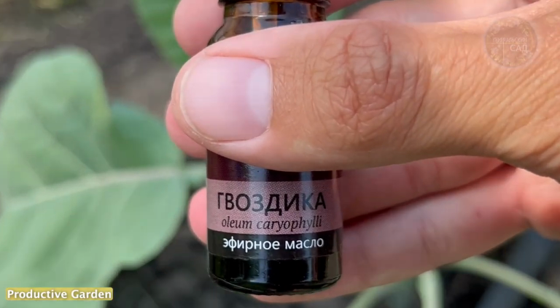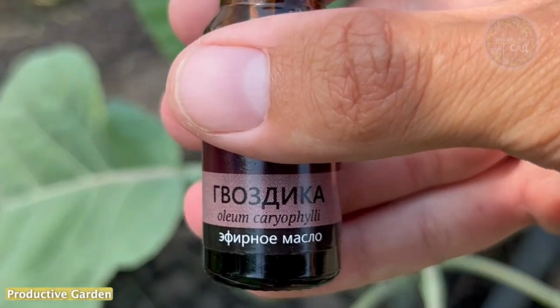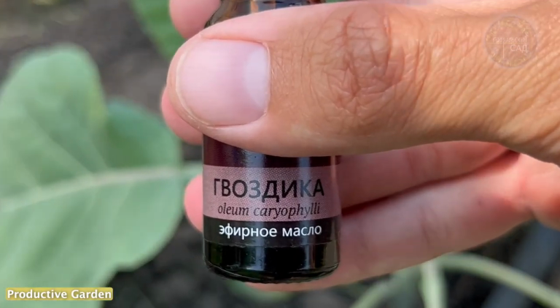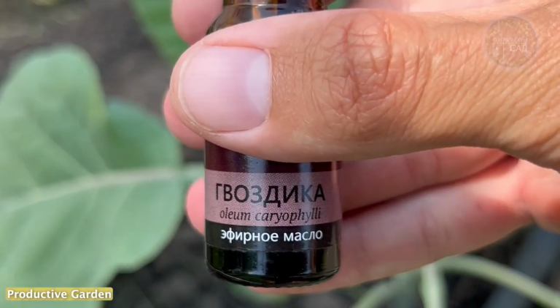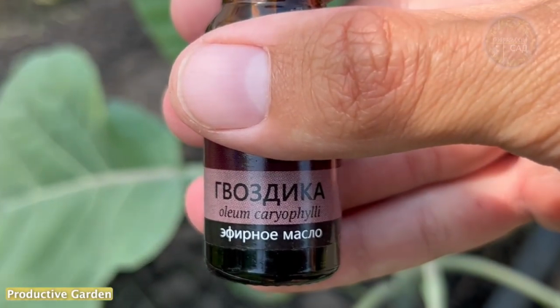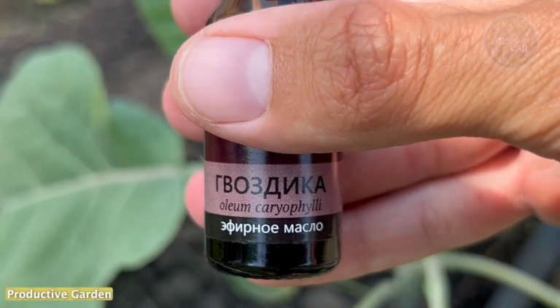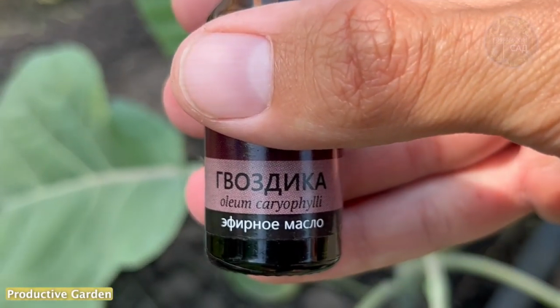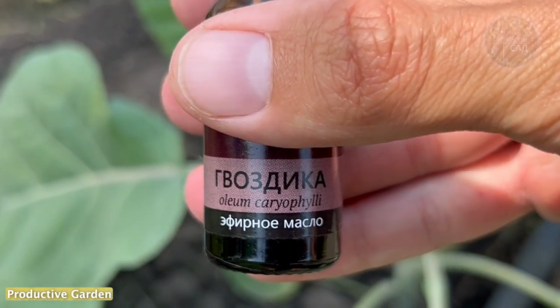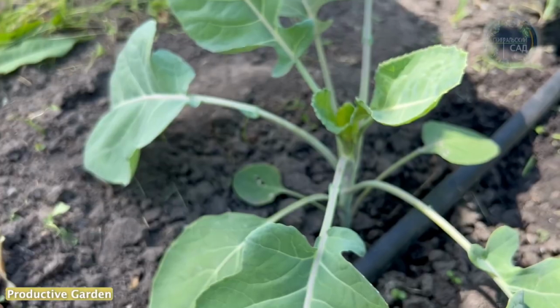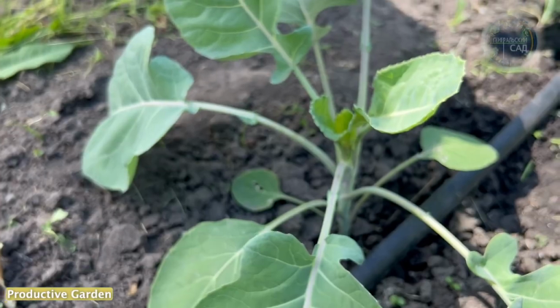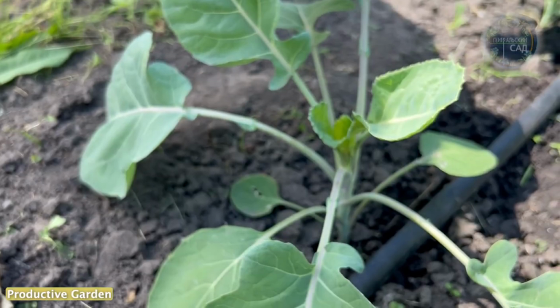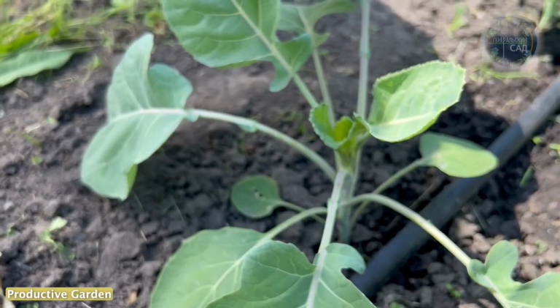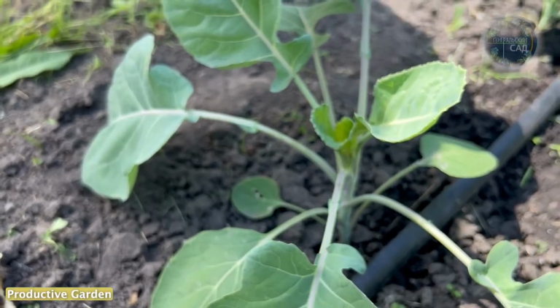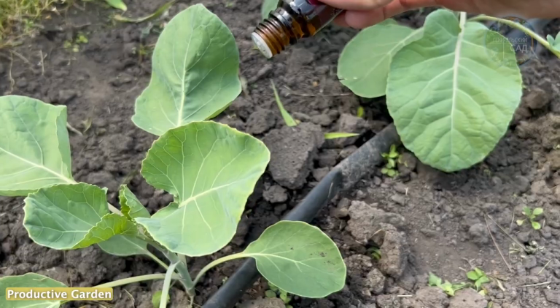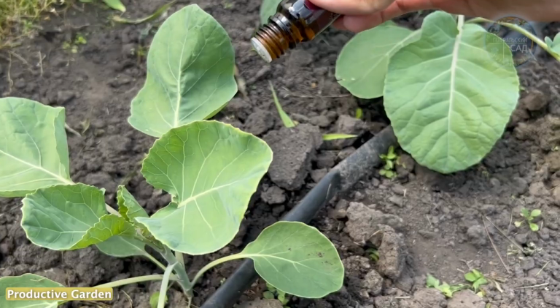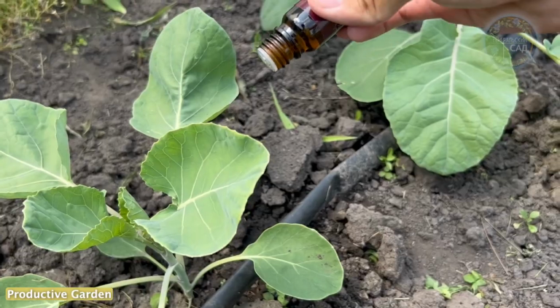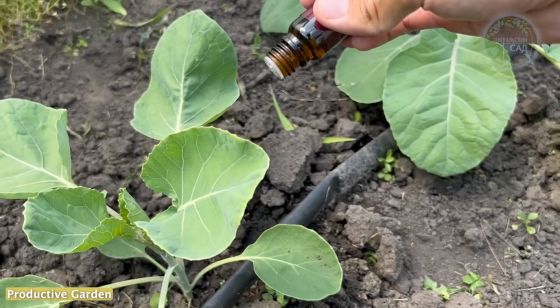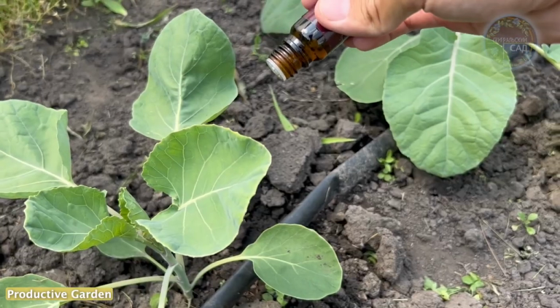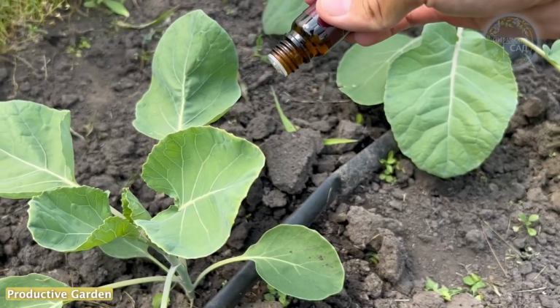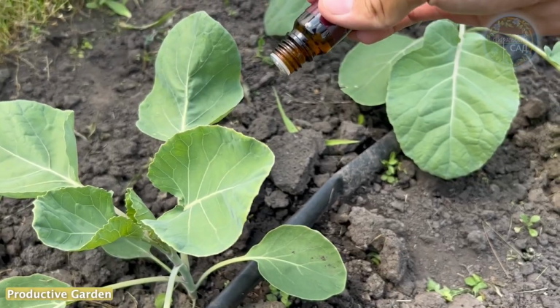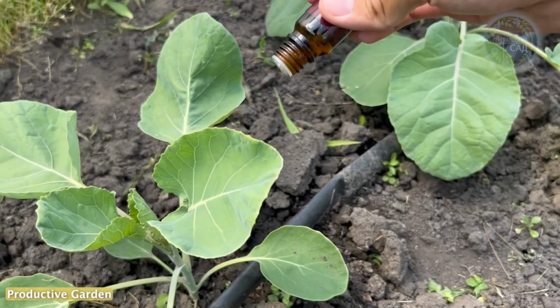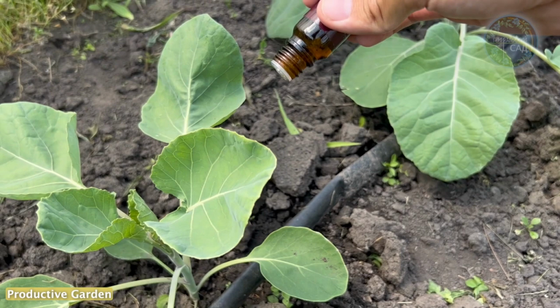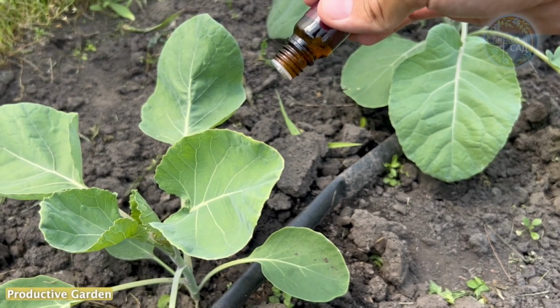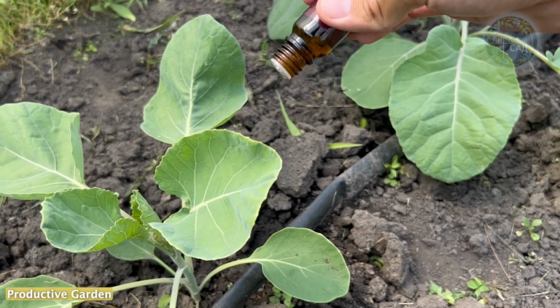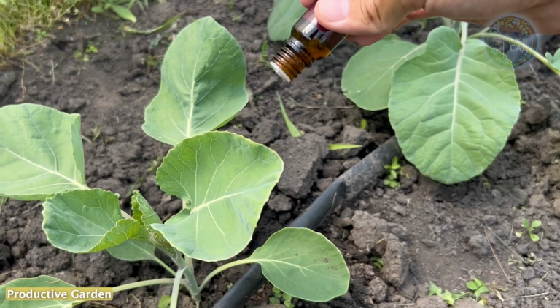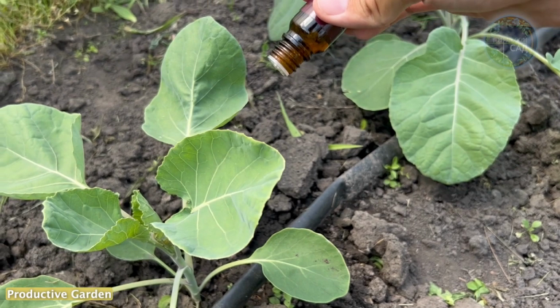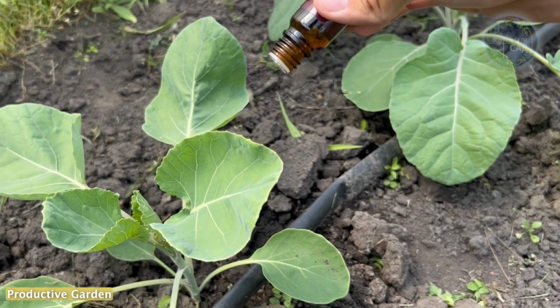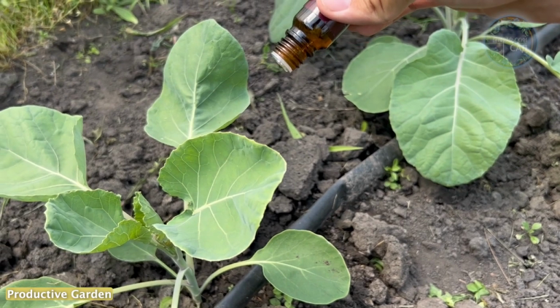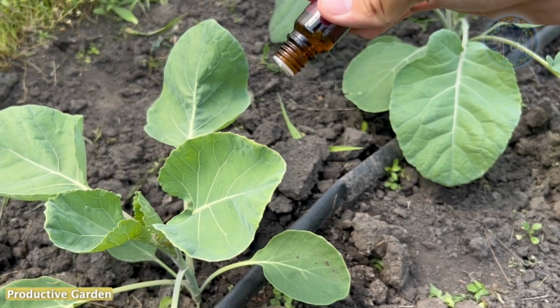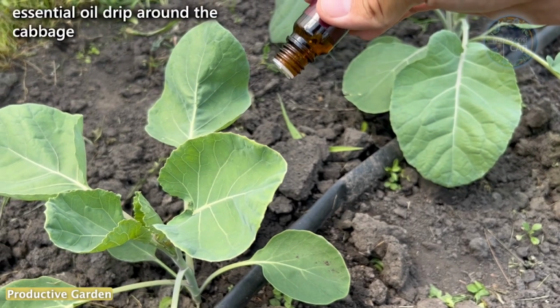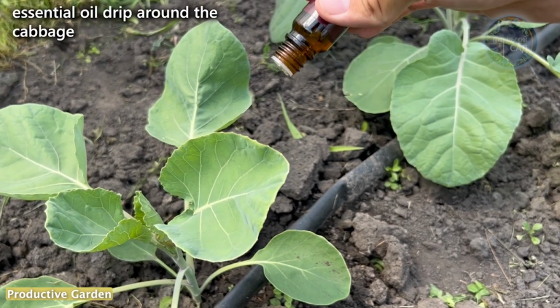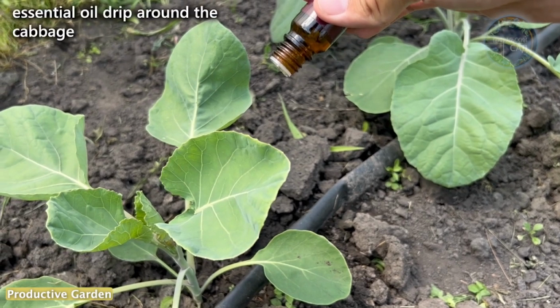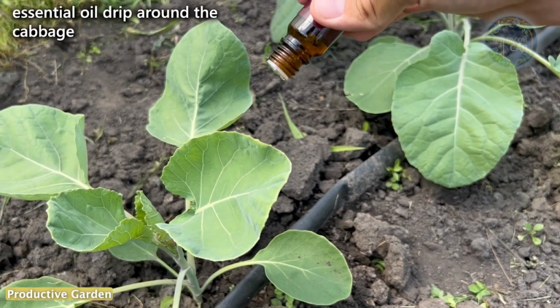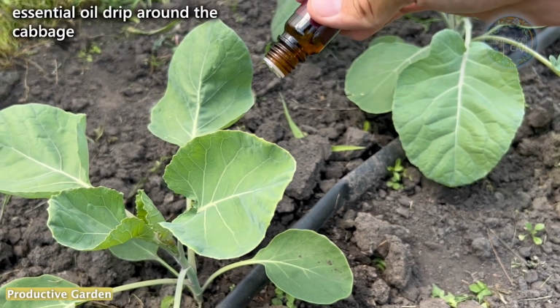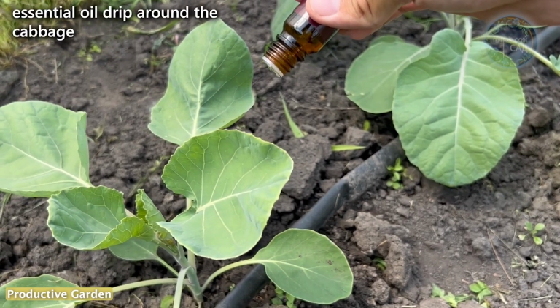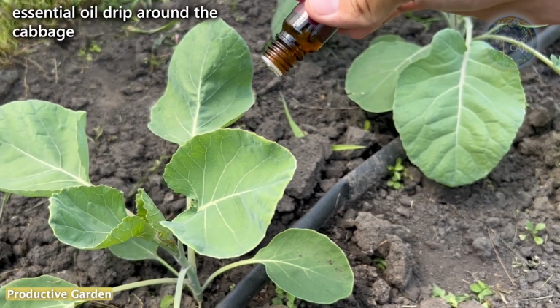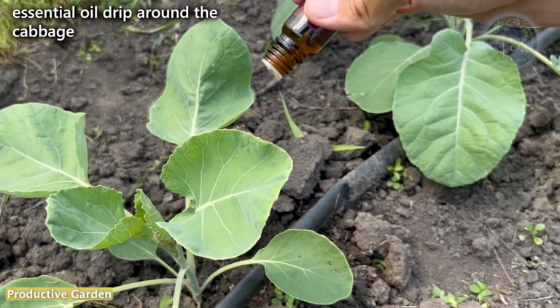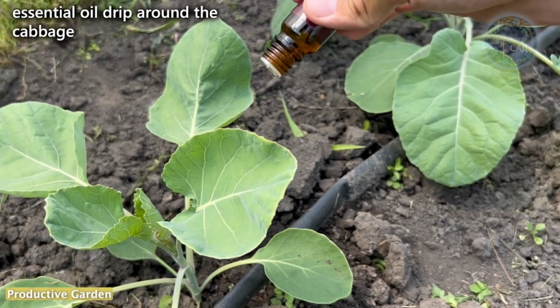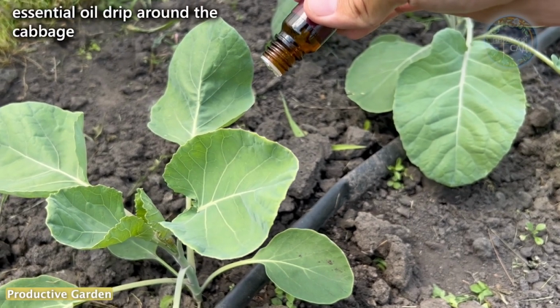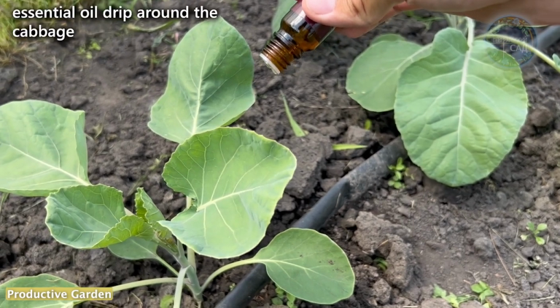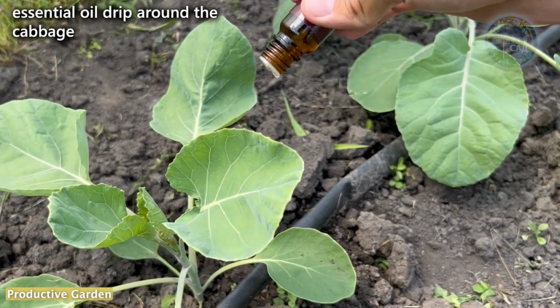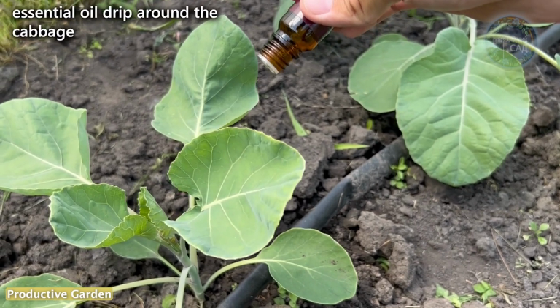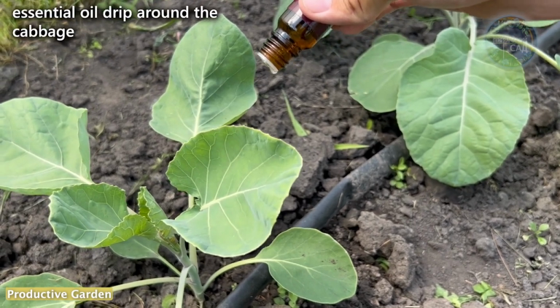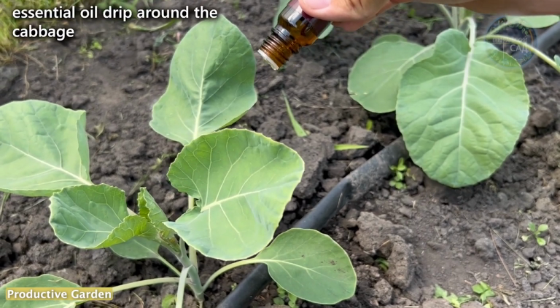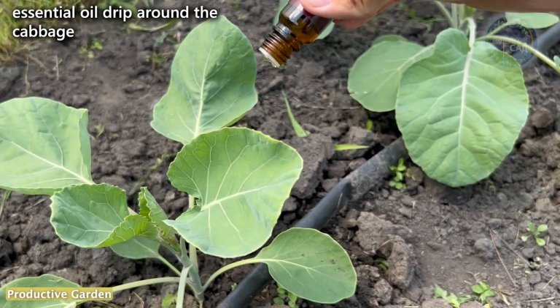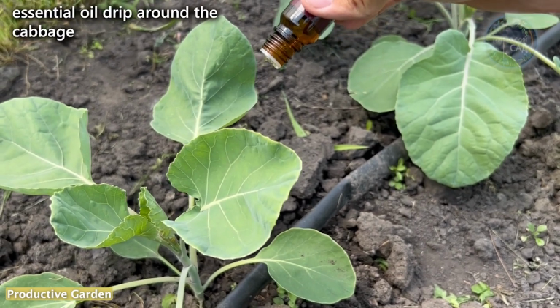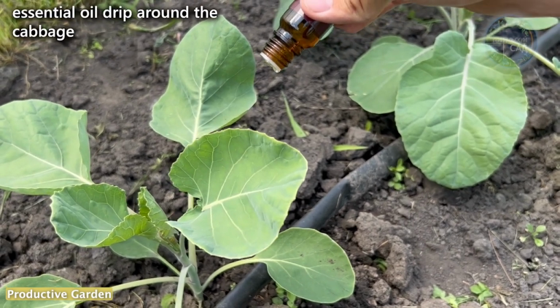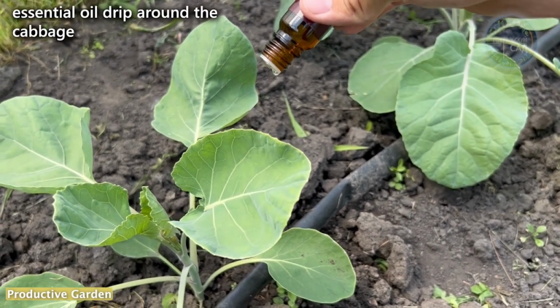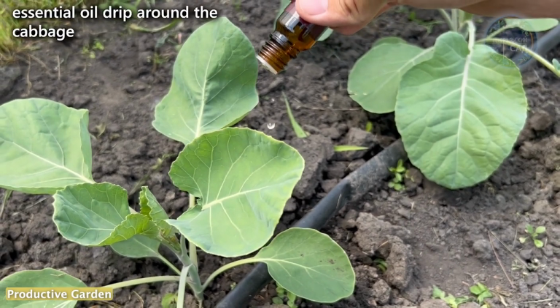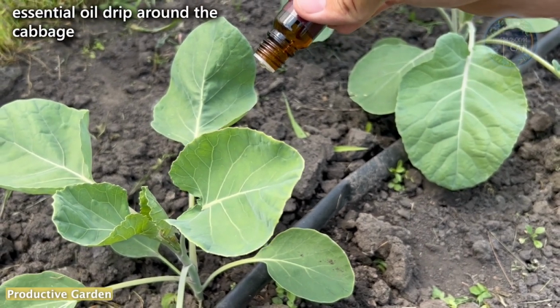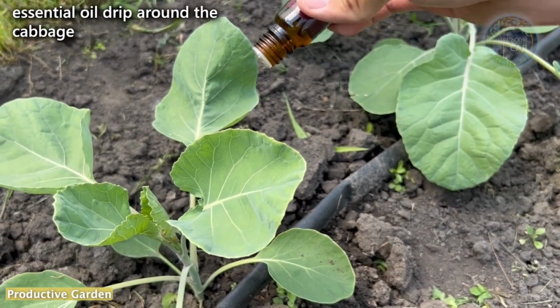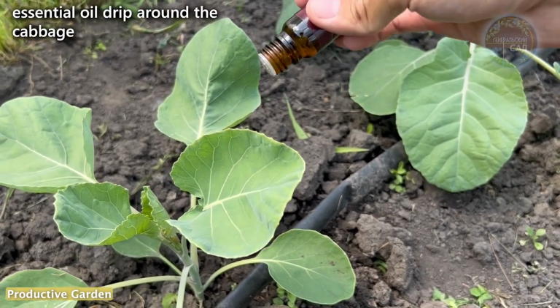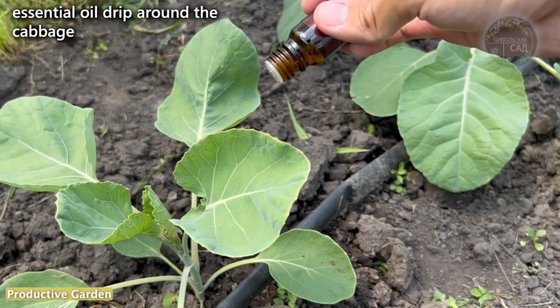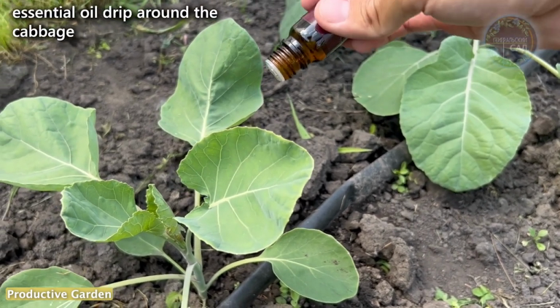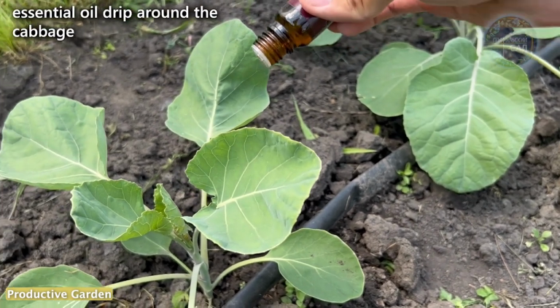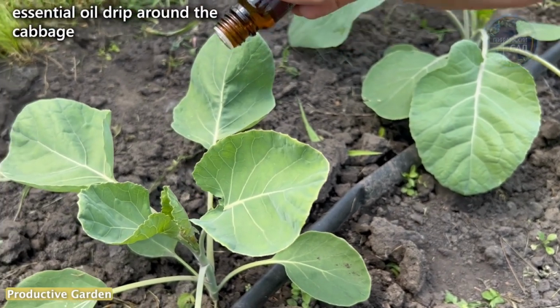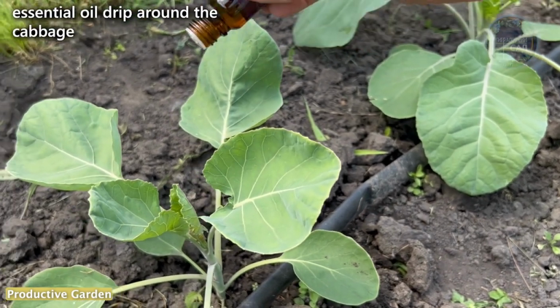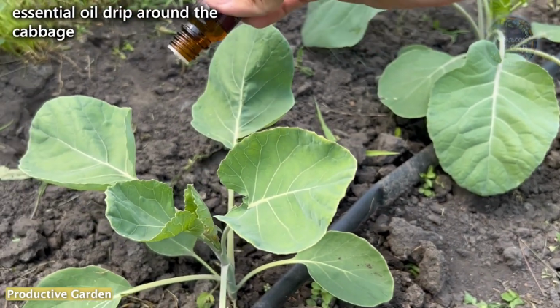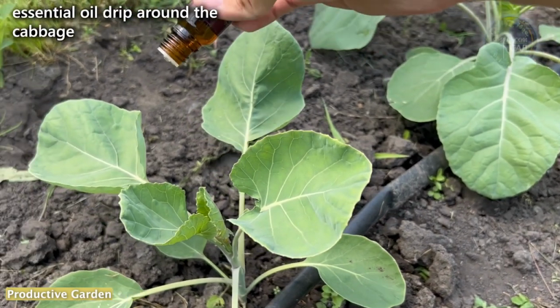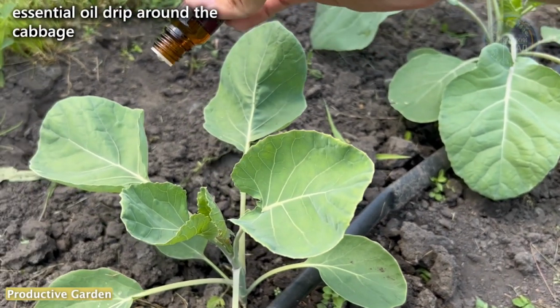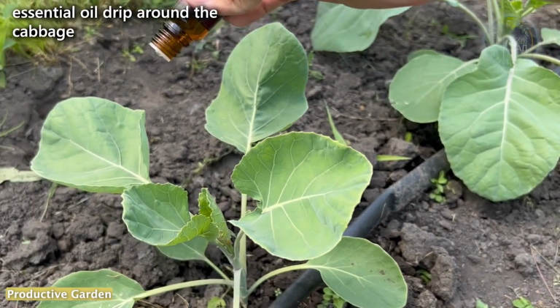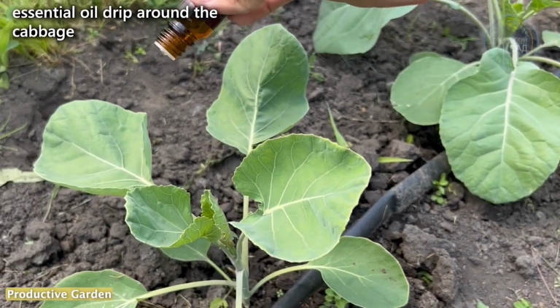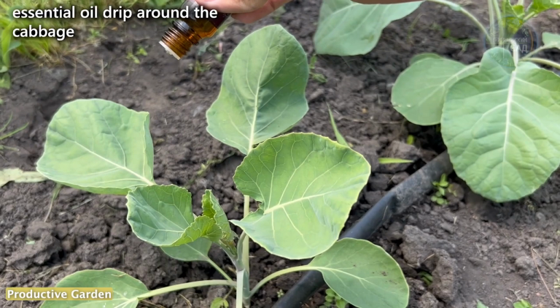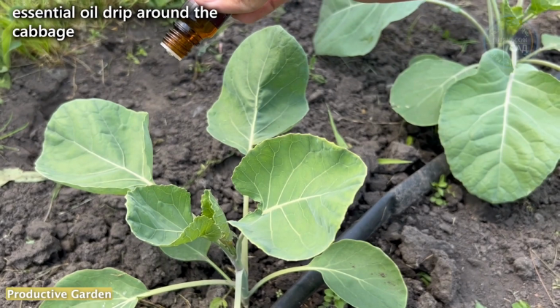To do this, the essential oil is dripped around the cabbage bushes in a few drops, and repeat this procedure every 5 days.